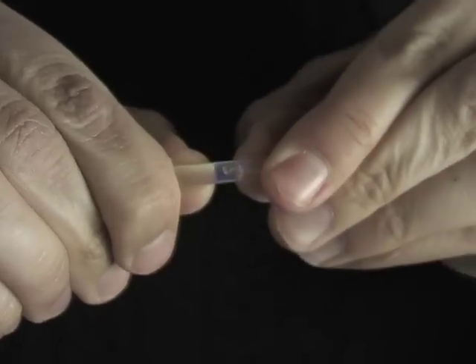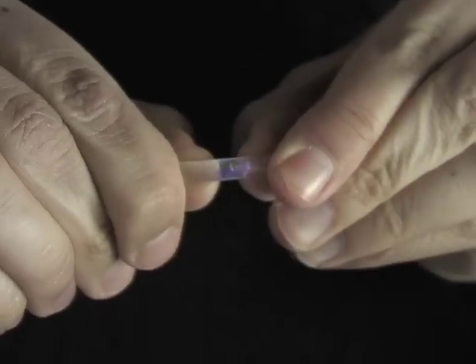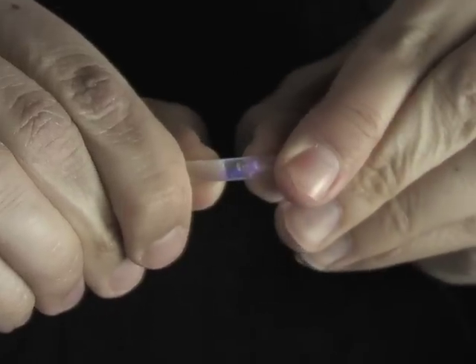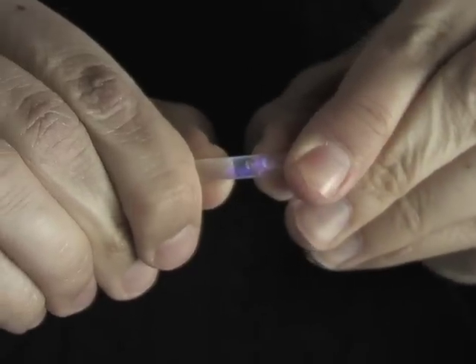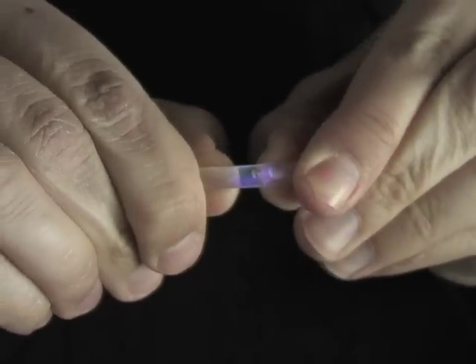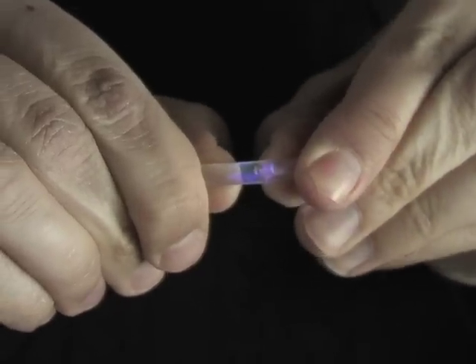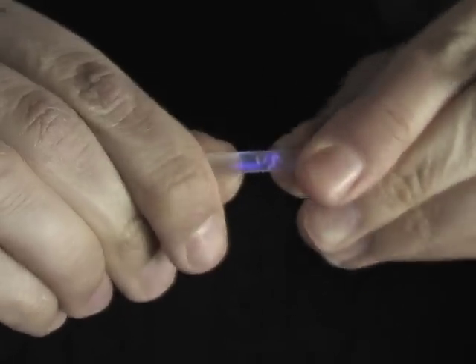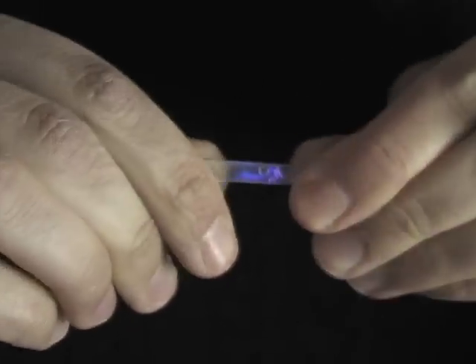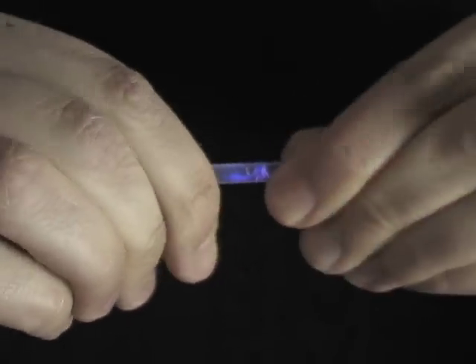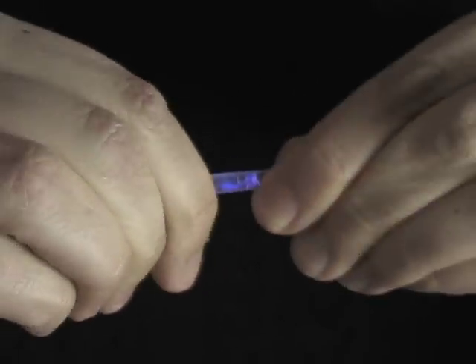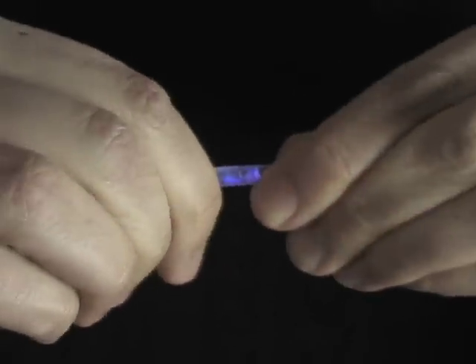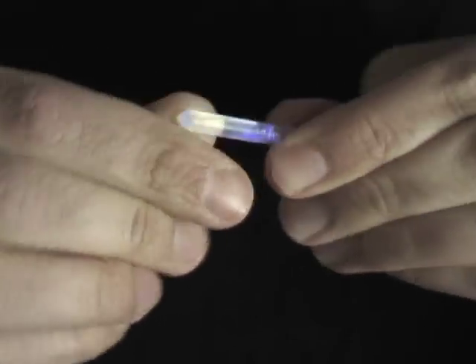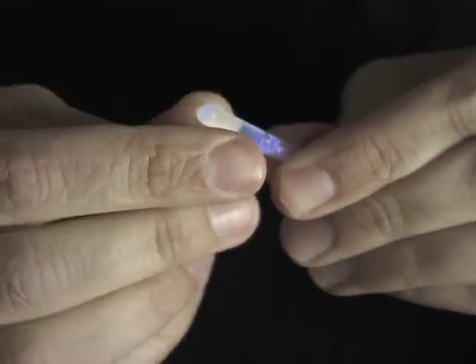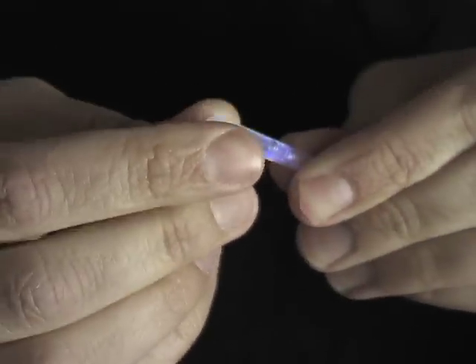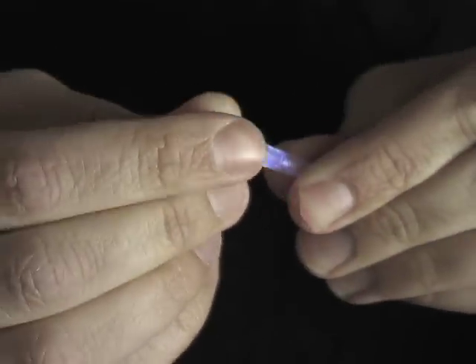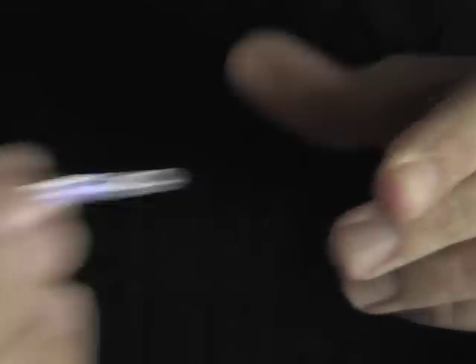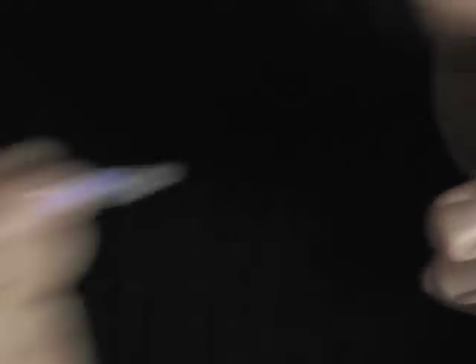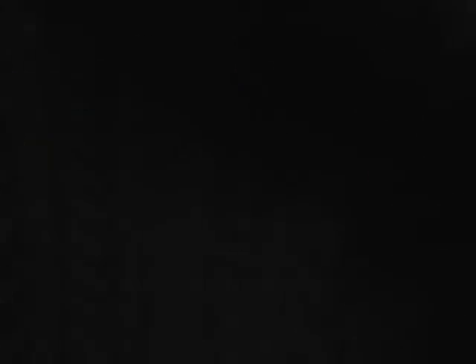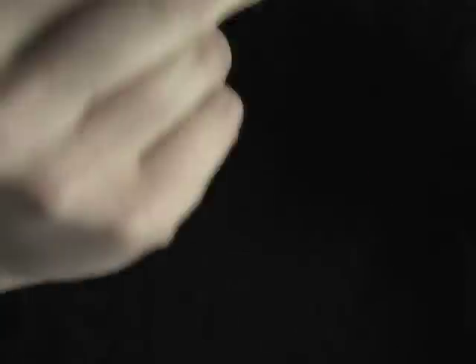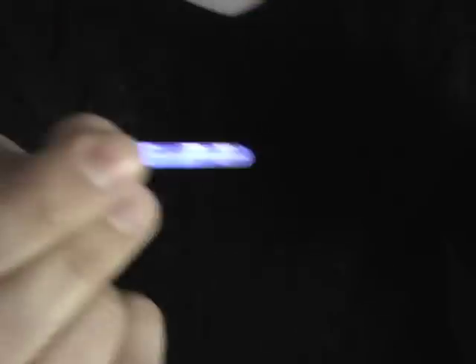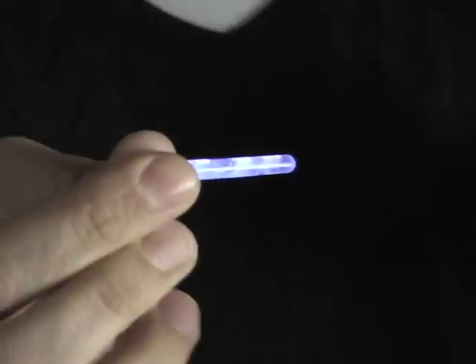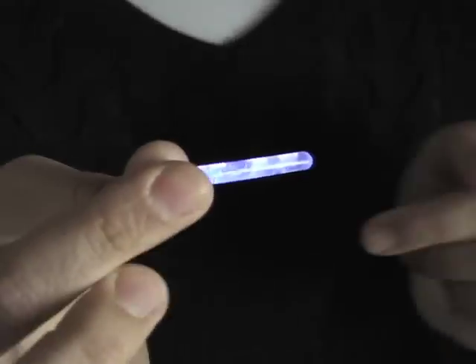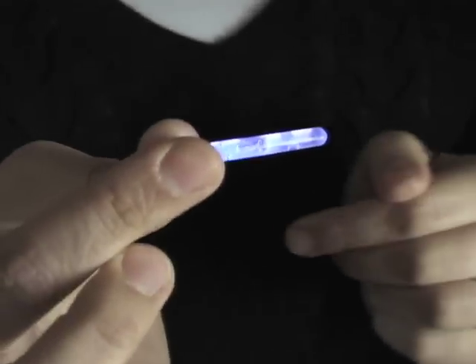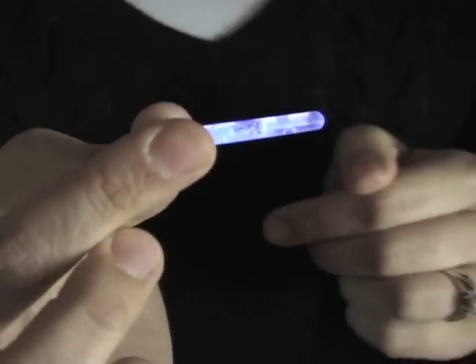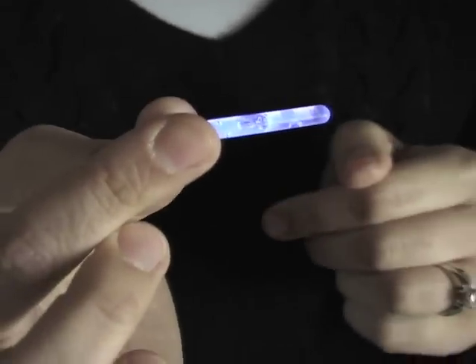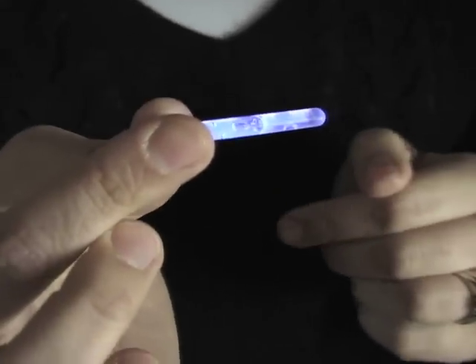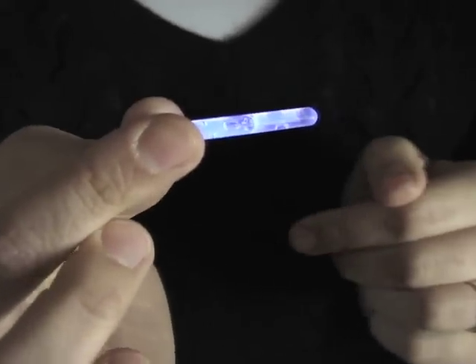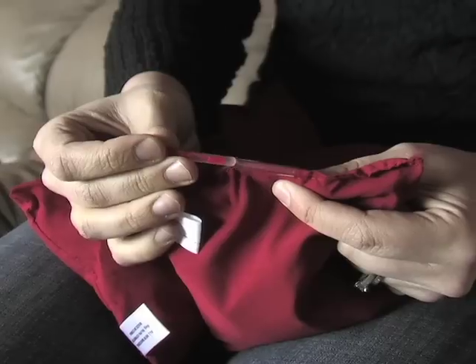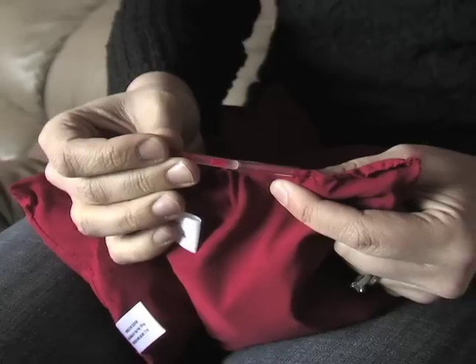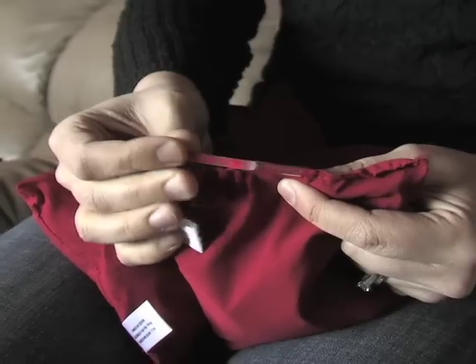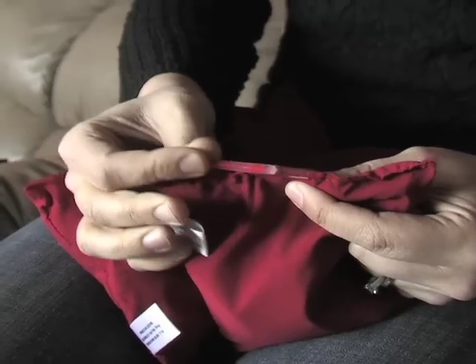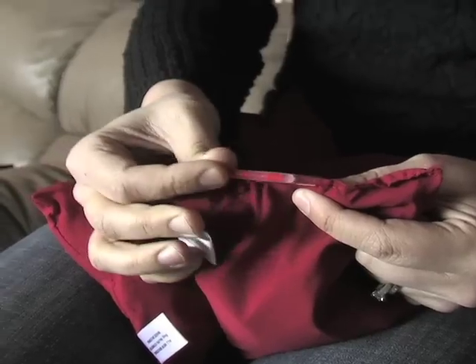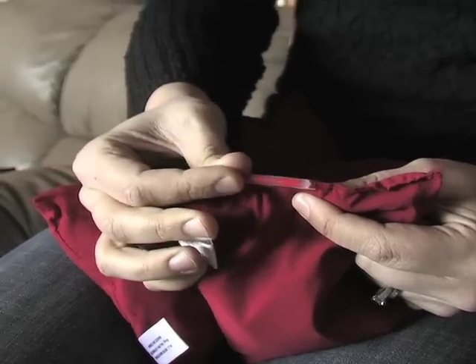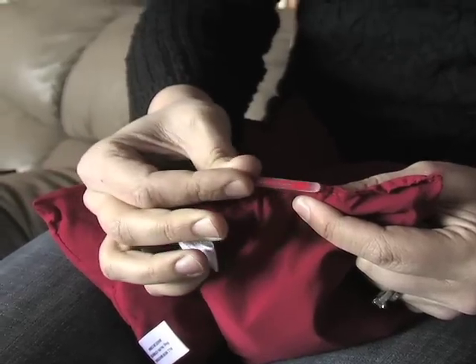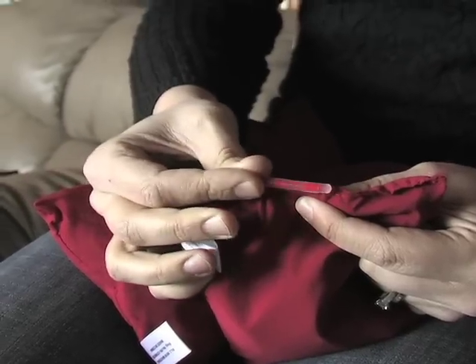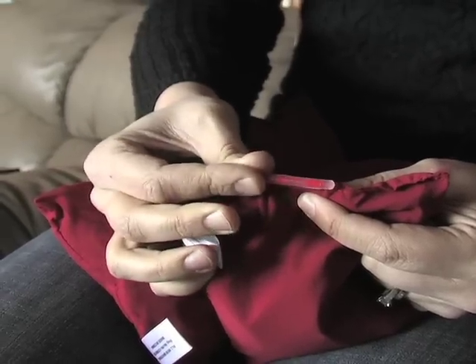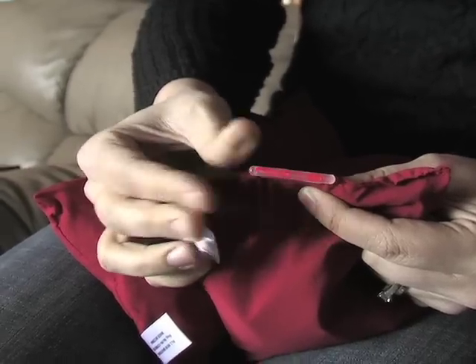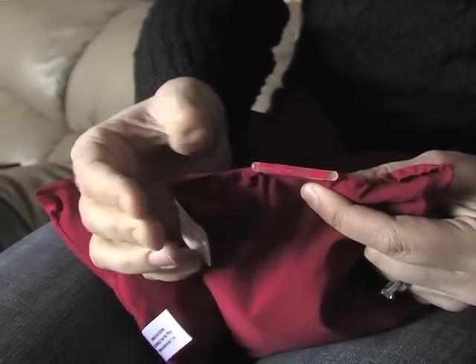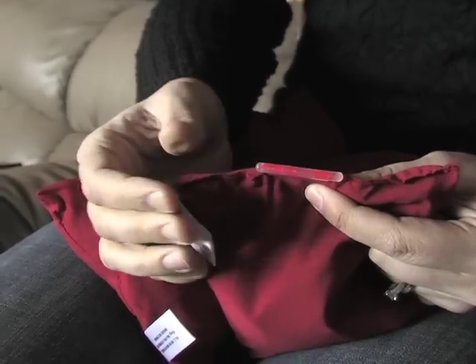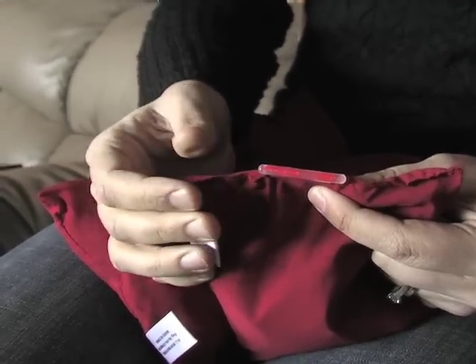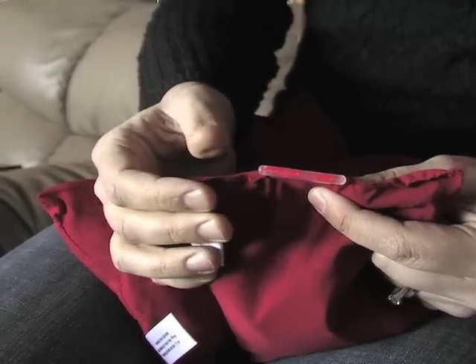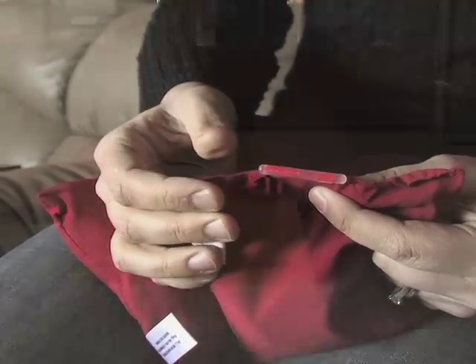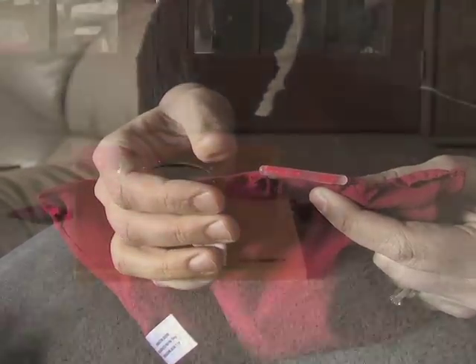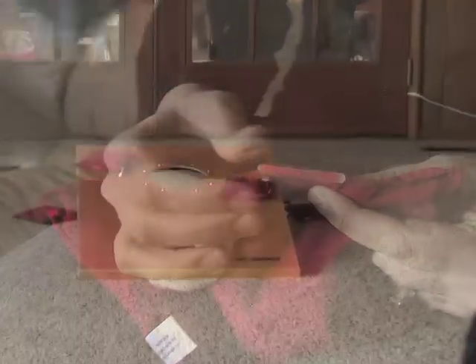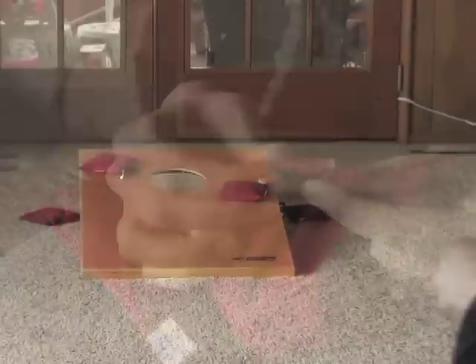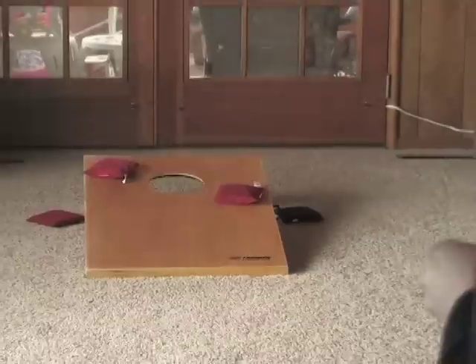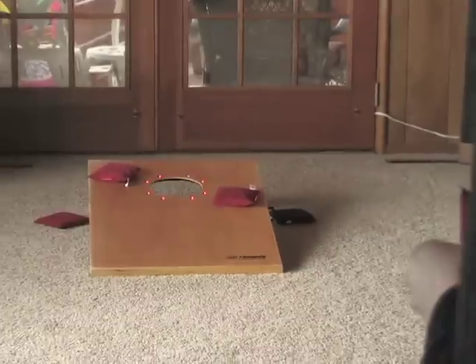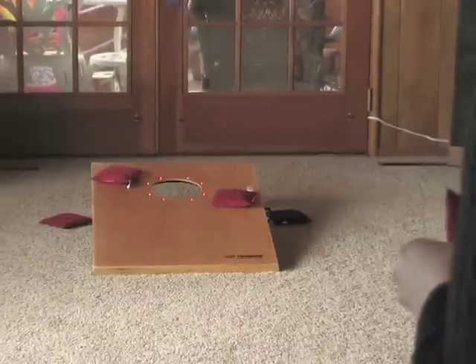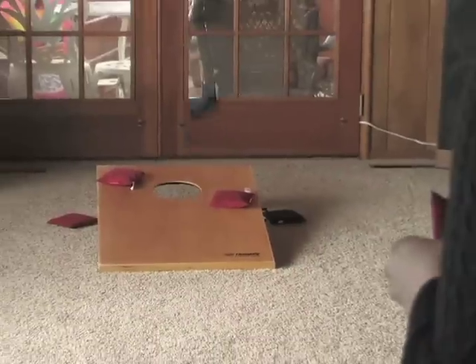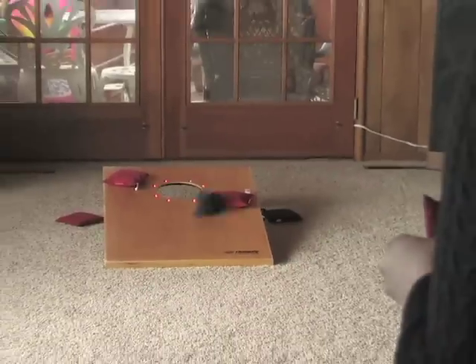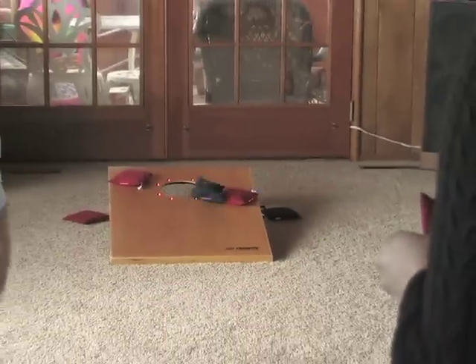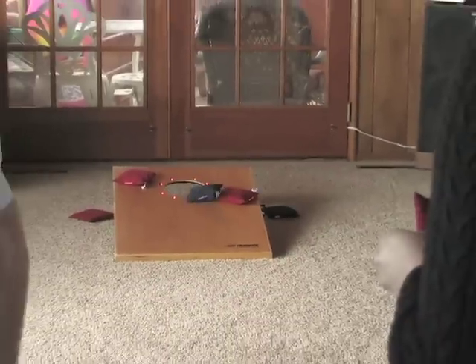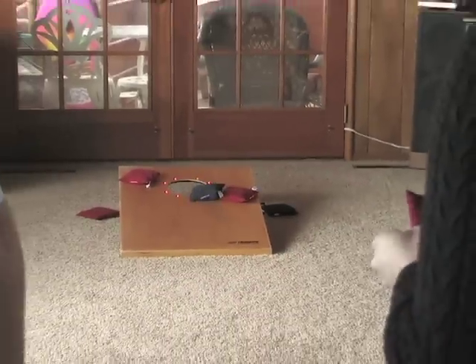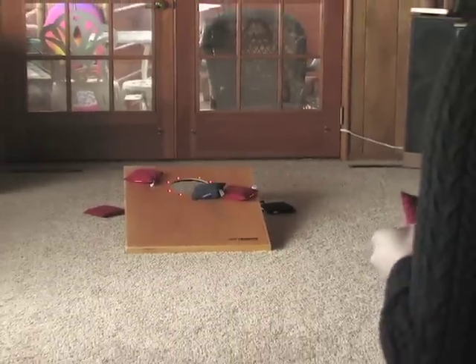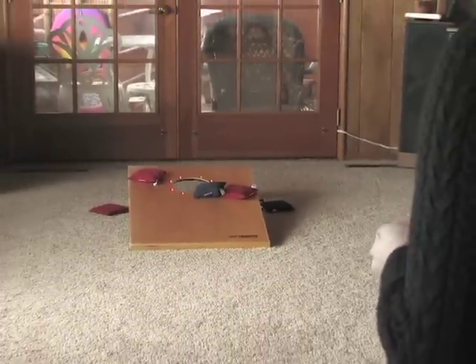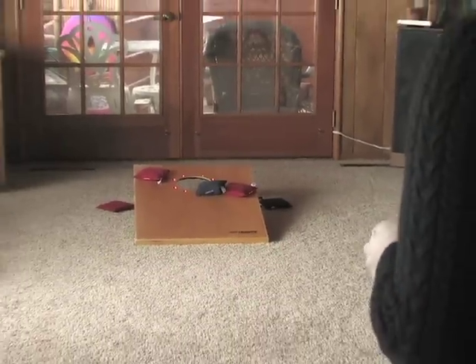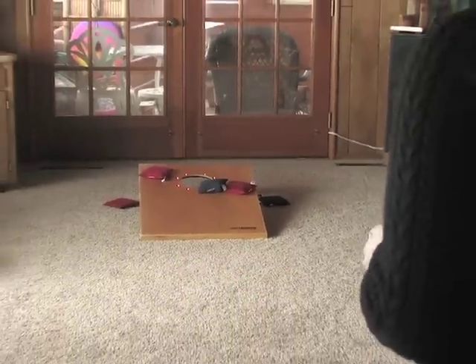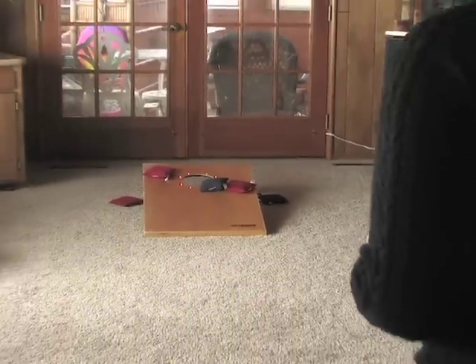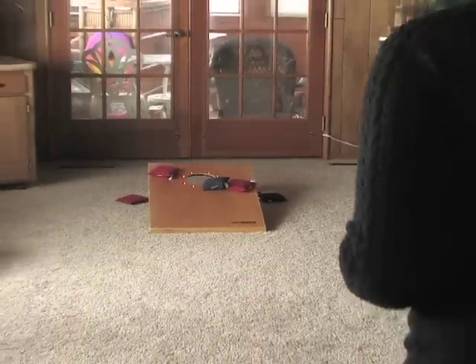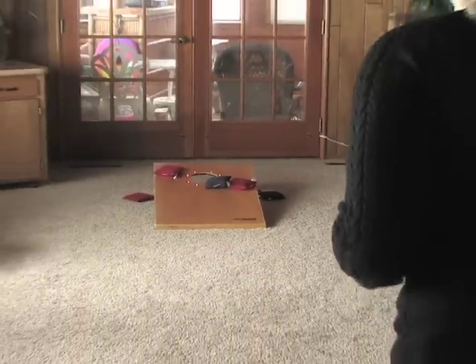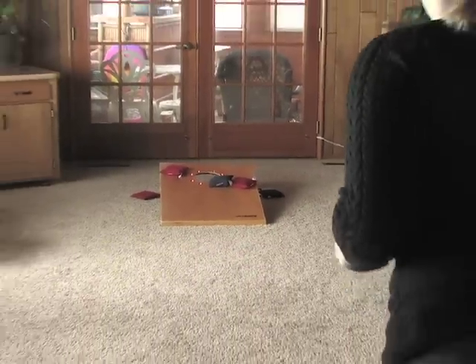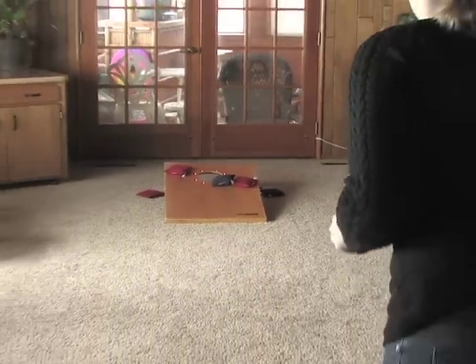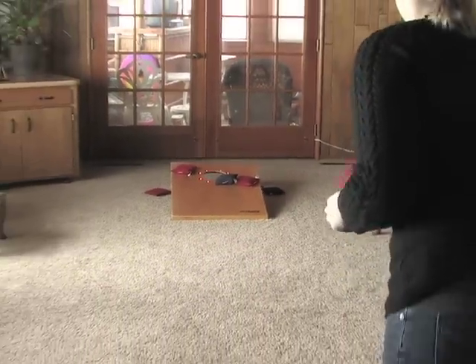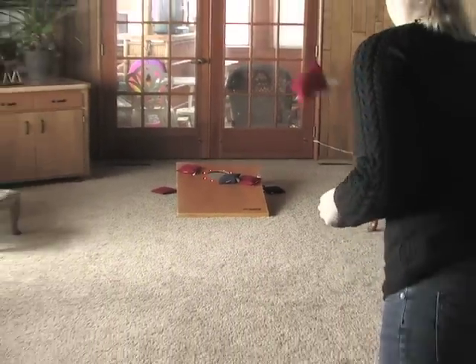Just activate the included light sticks with a snap and slide them in the holders on the sides of the bags. Then turn on the battery operated target lights.